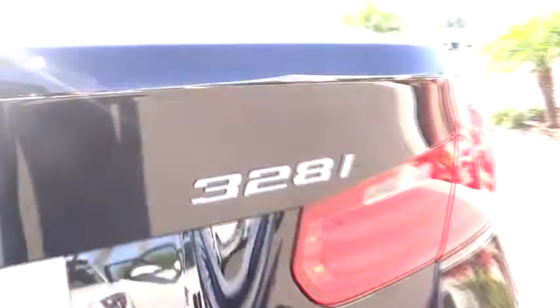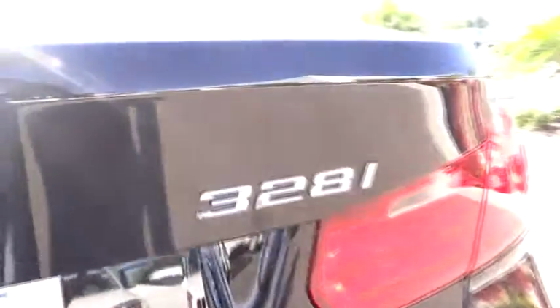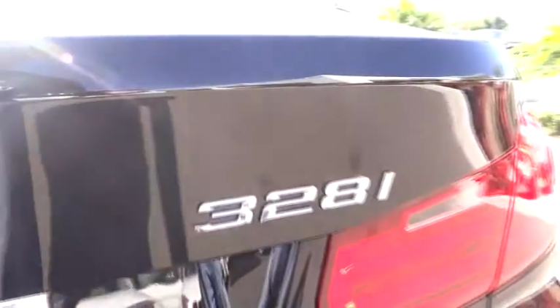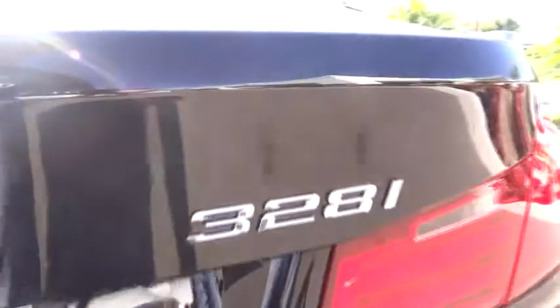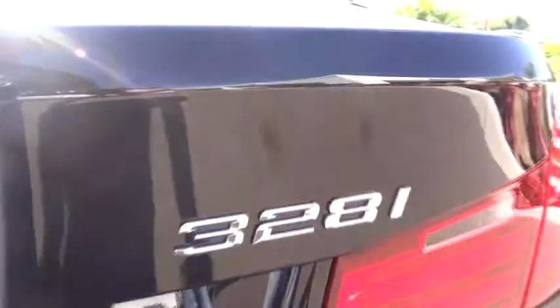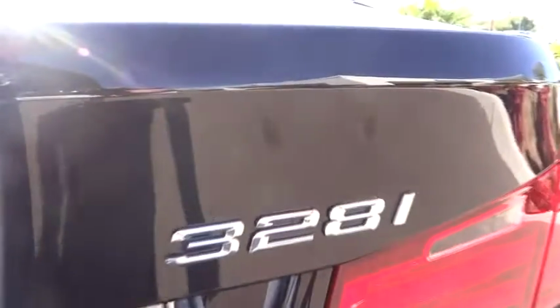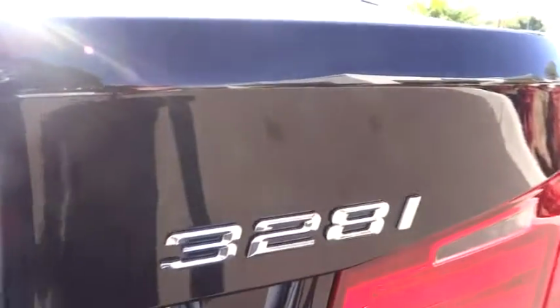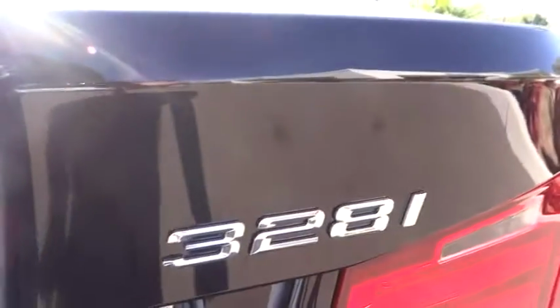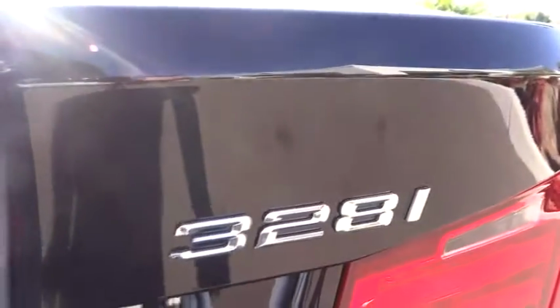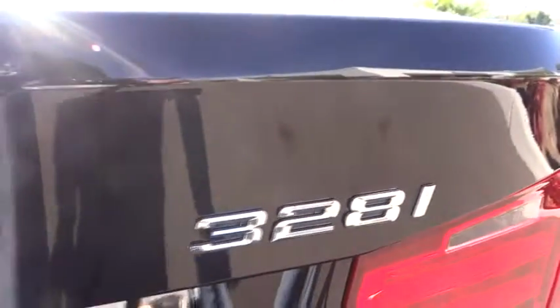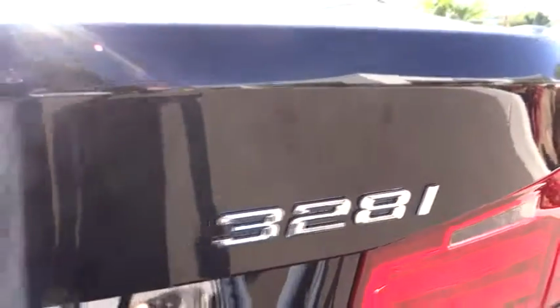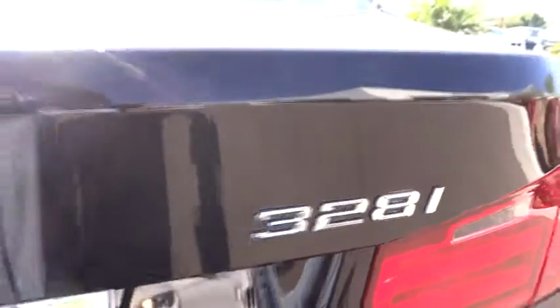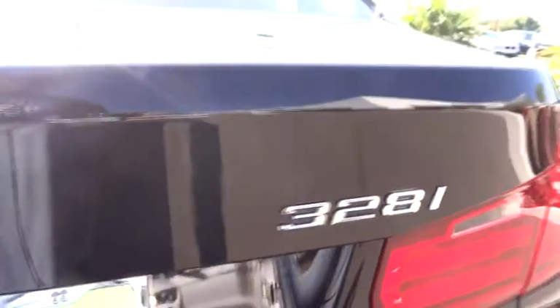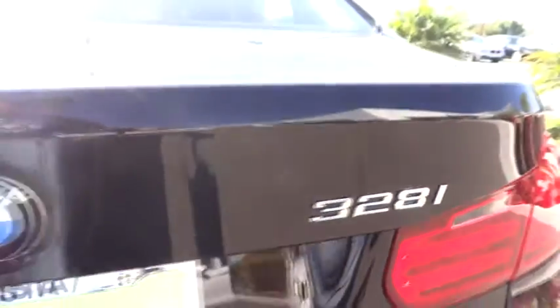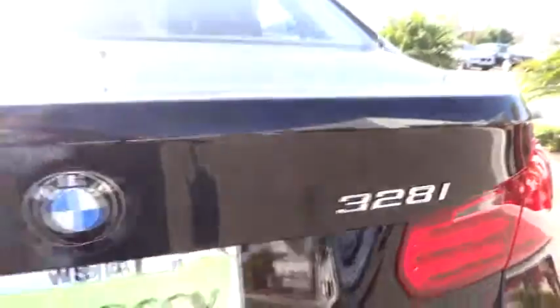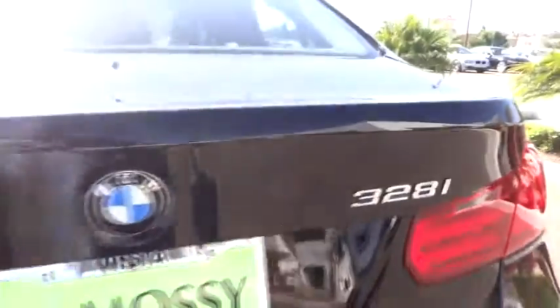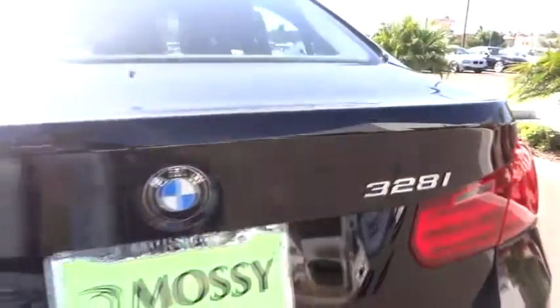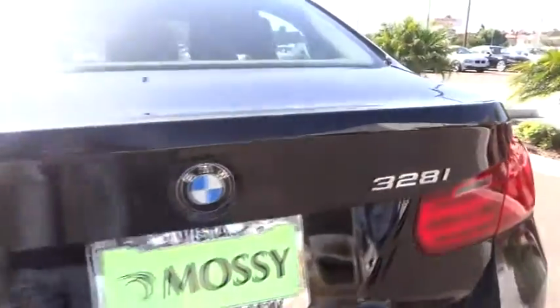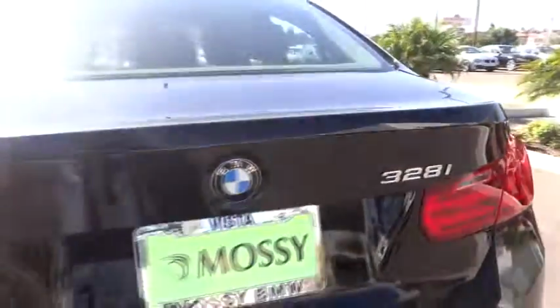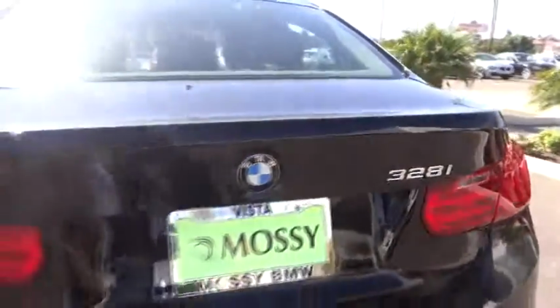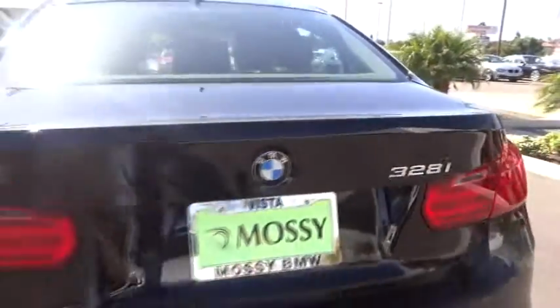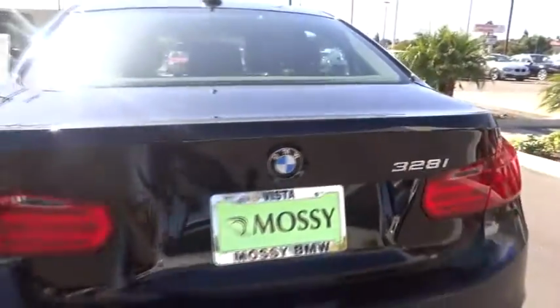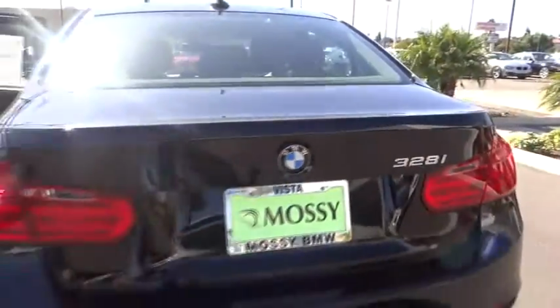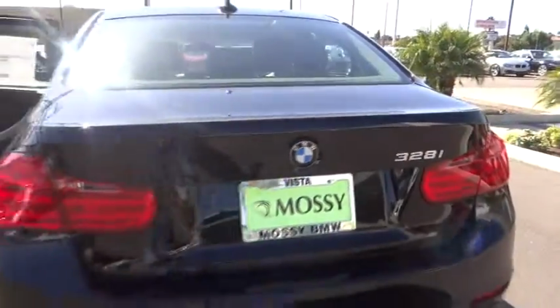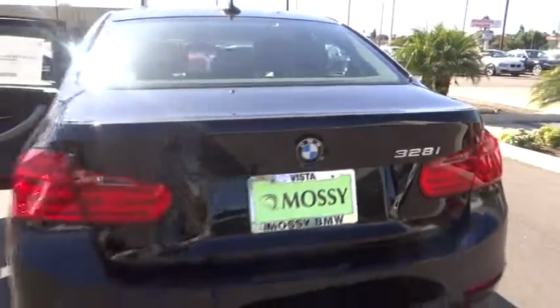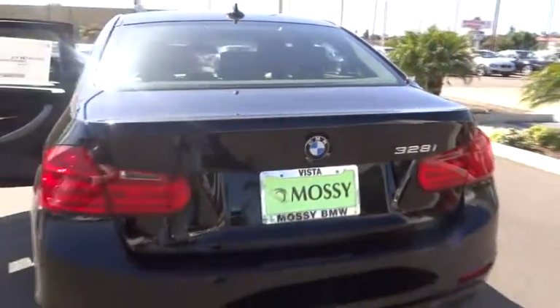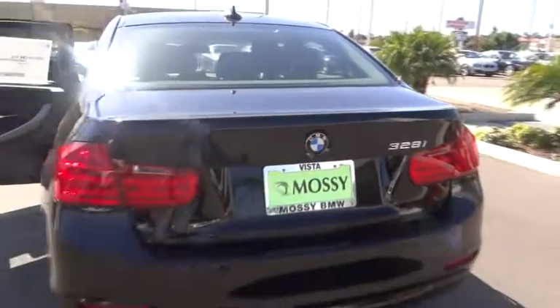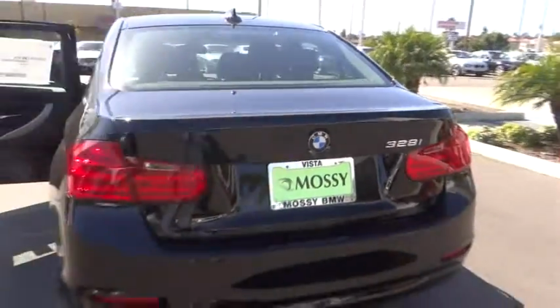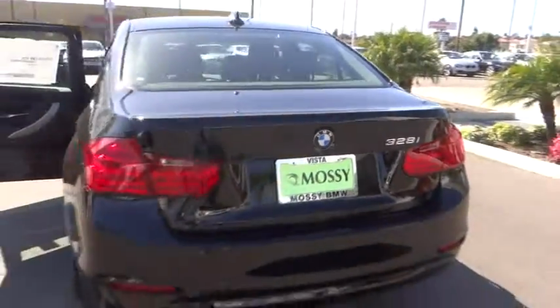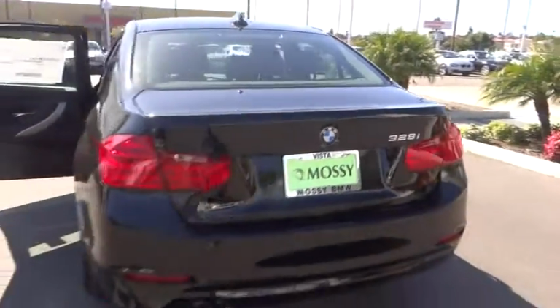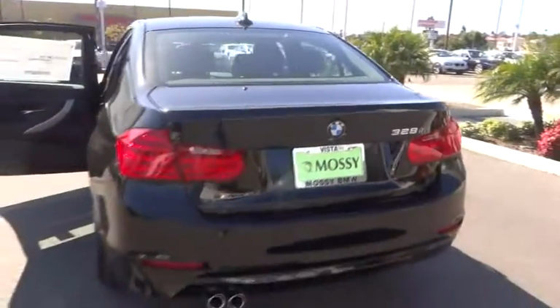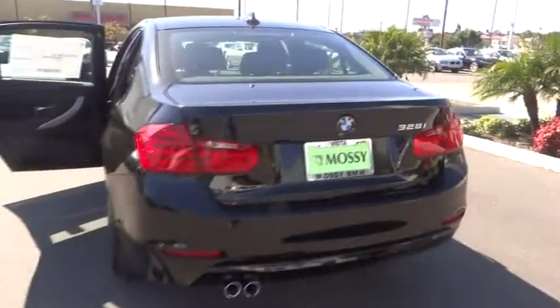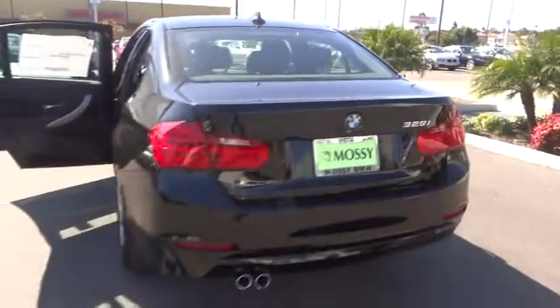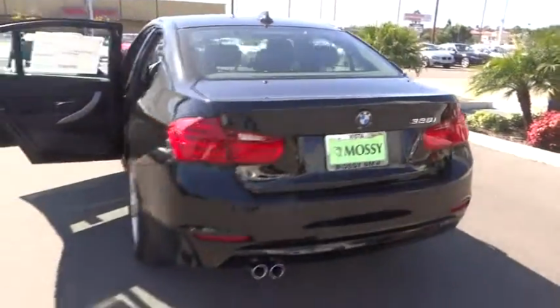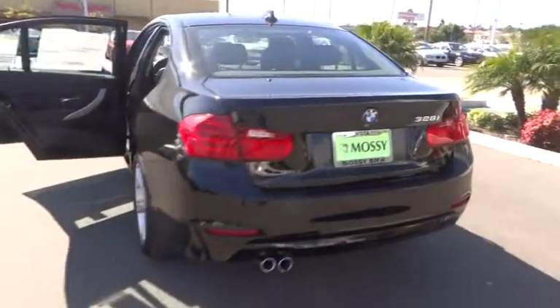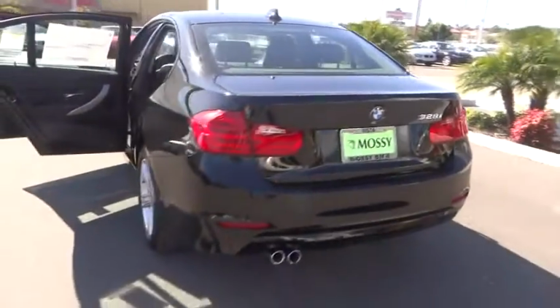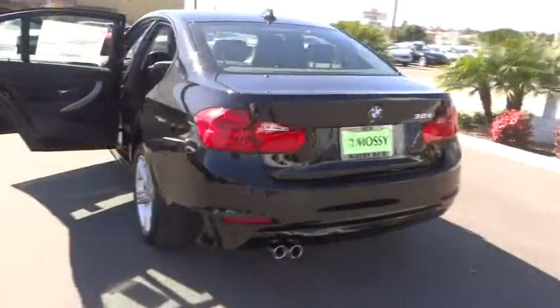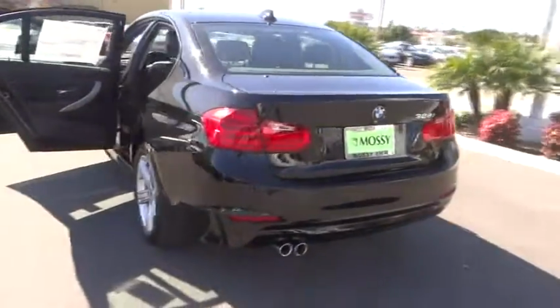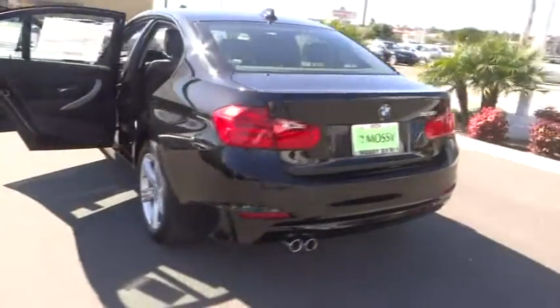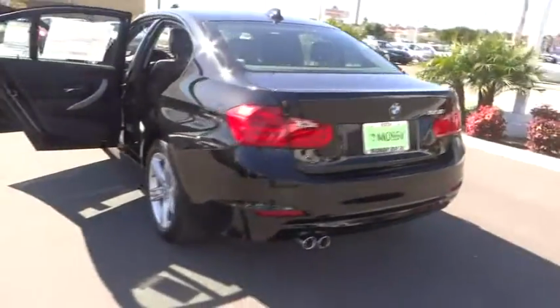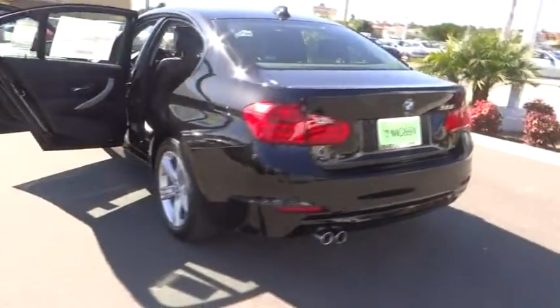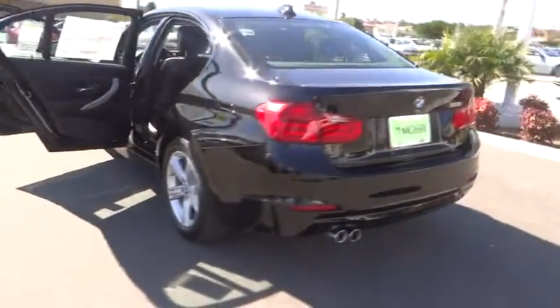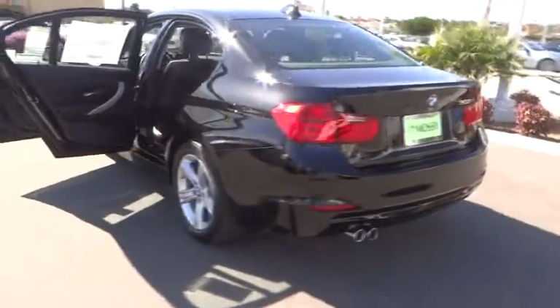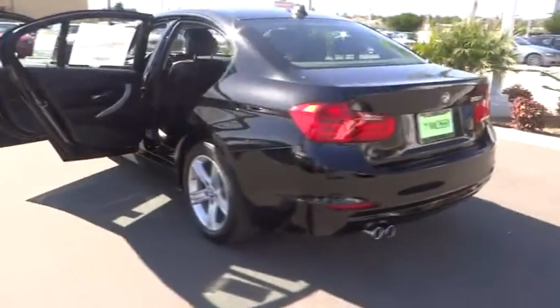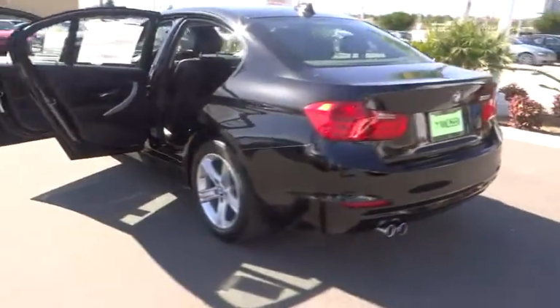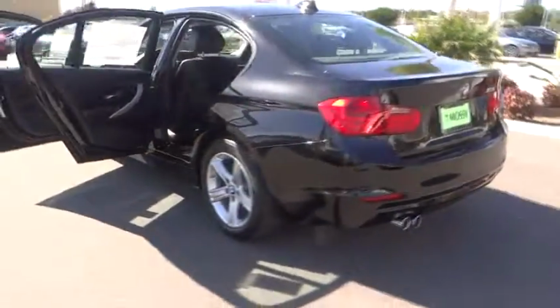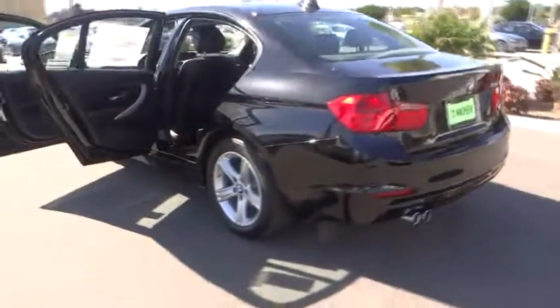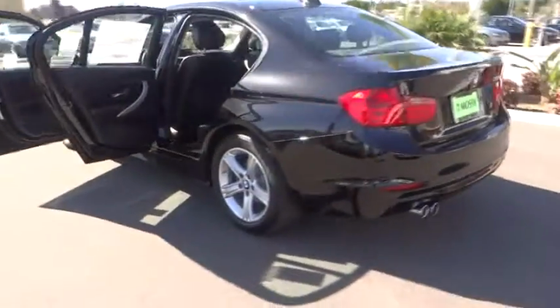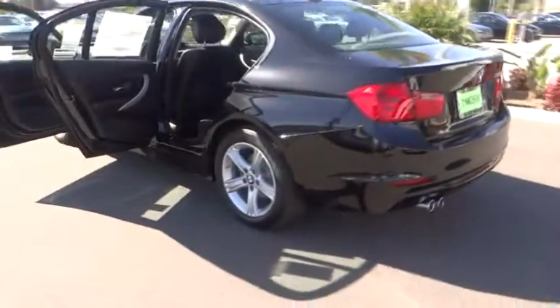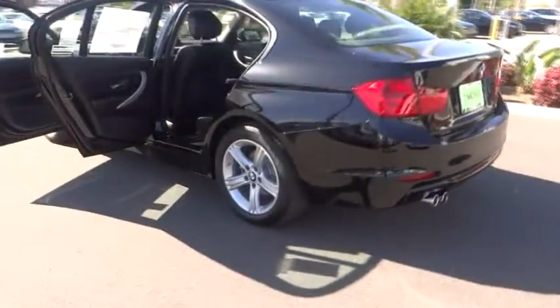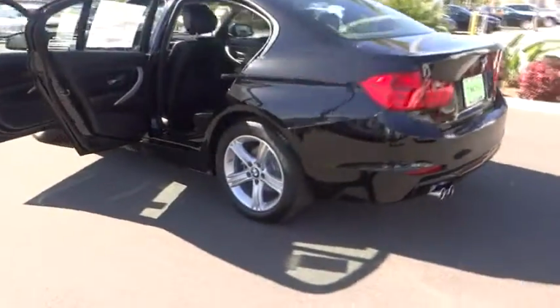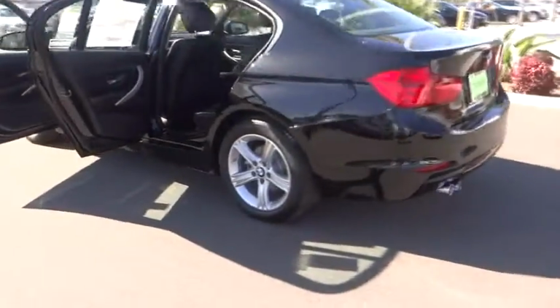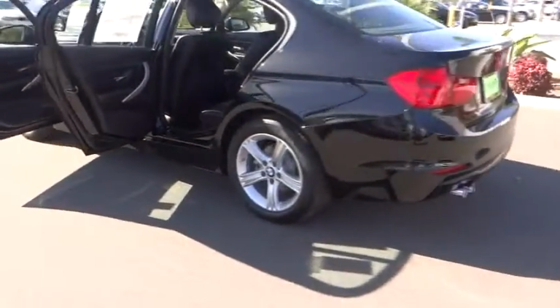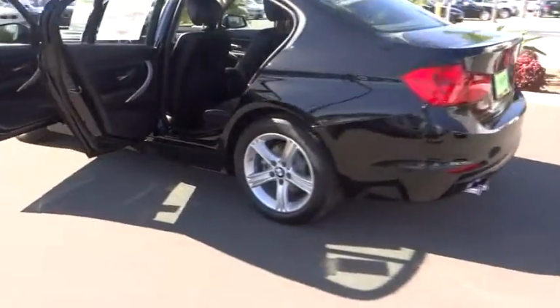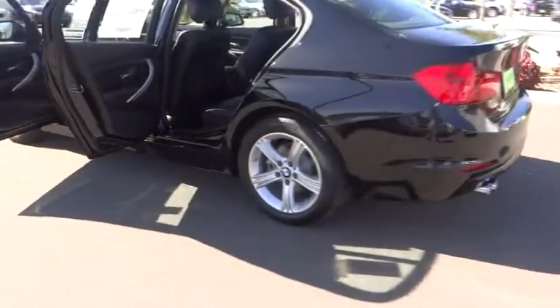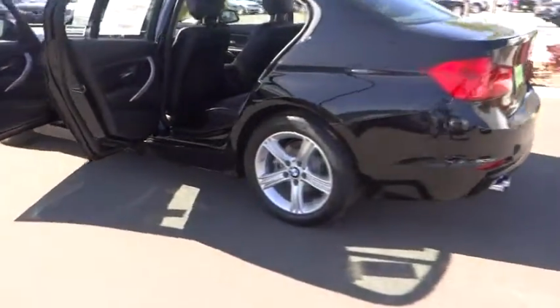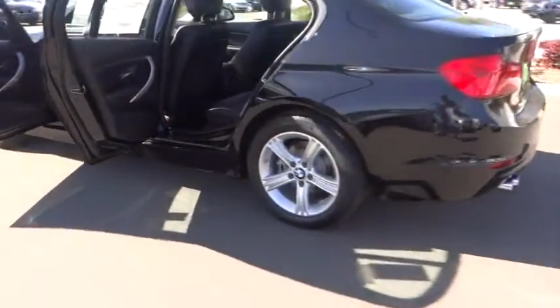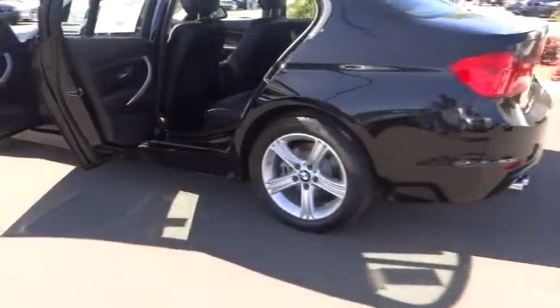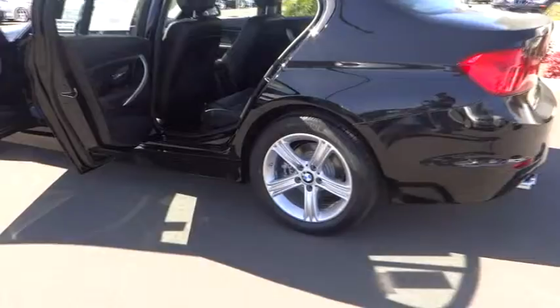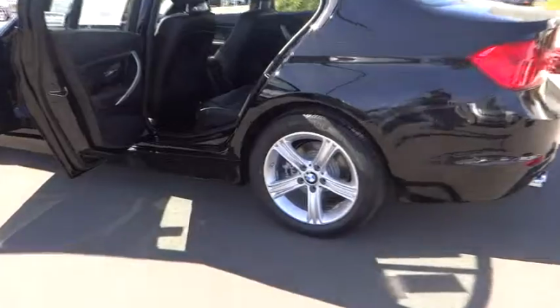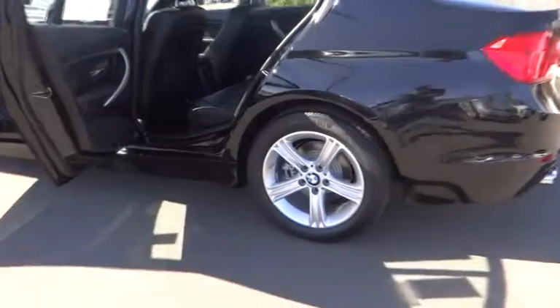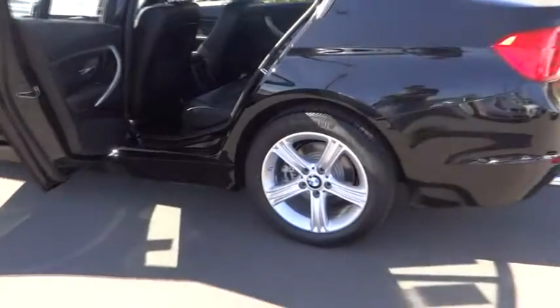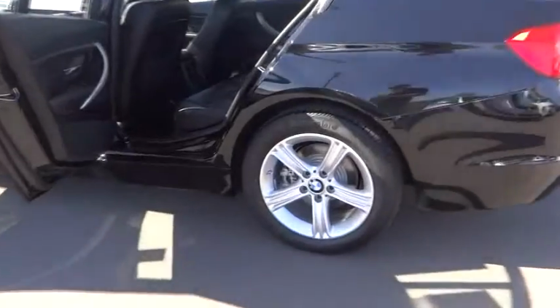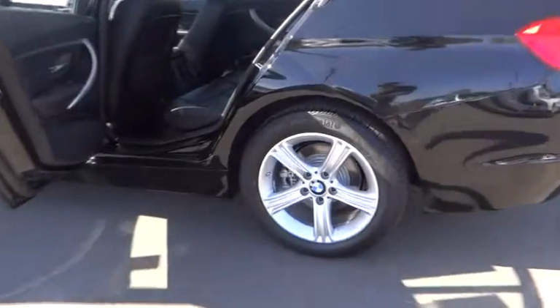This vehicle qualifies for Carfax buy-back guarantee. Wouldn't you look great in this vehicle? Stop in today and see for yourself.